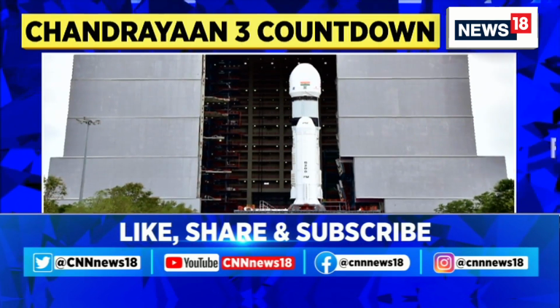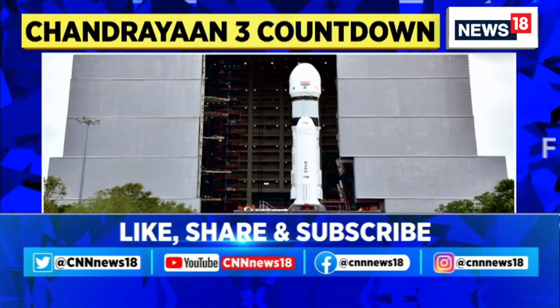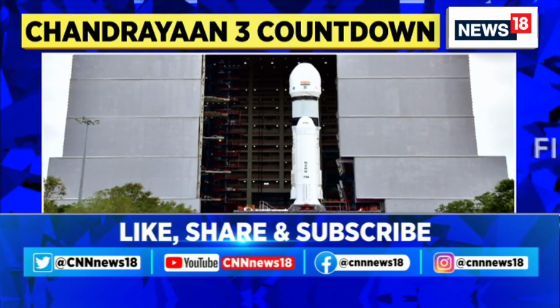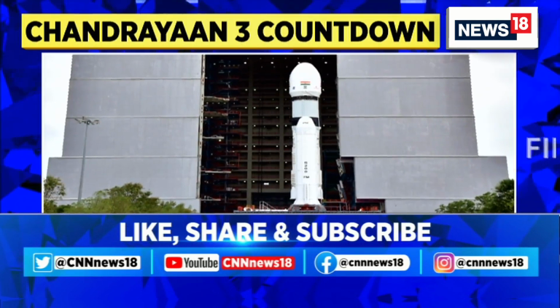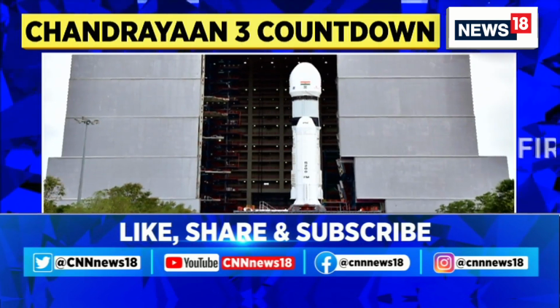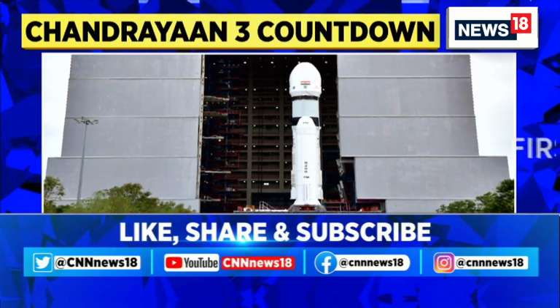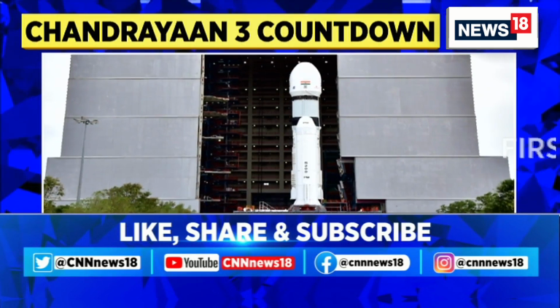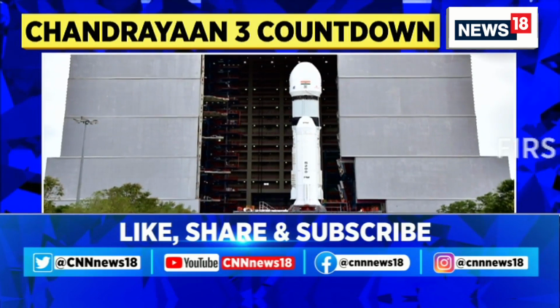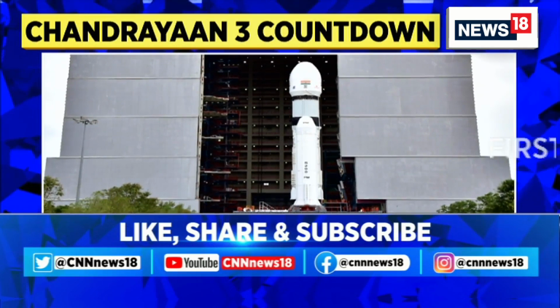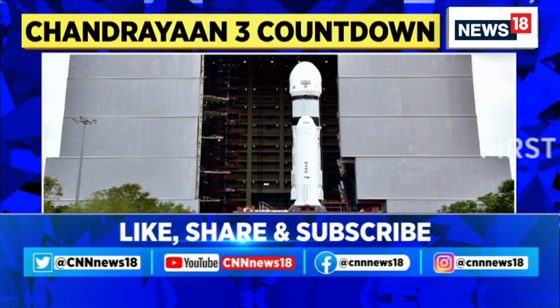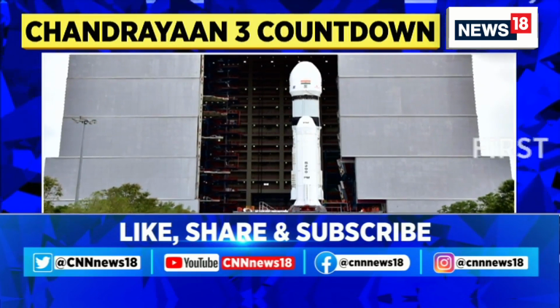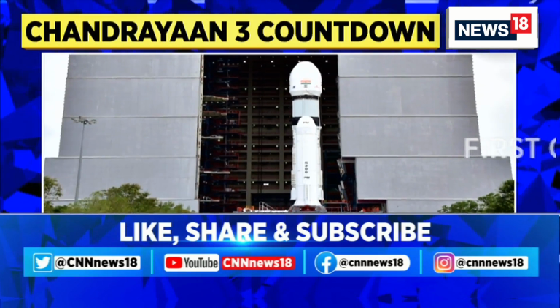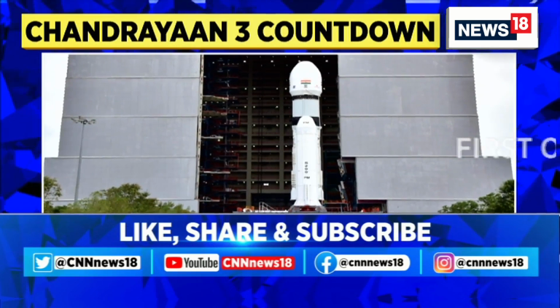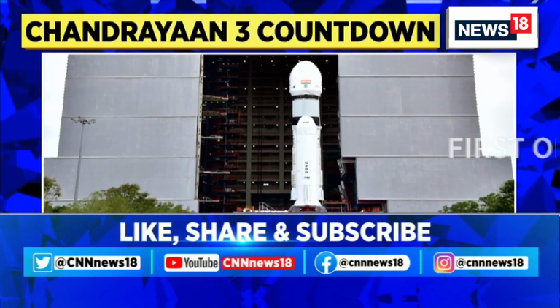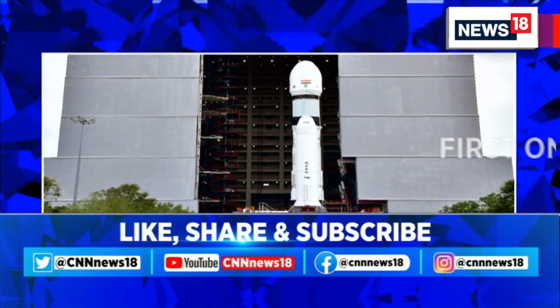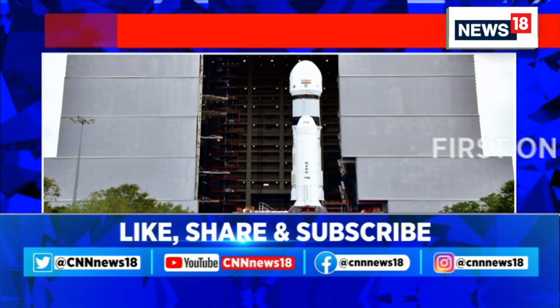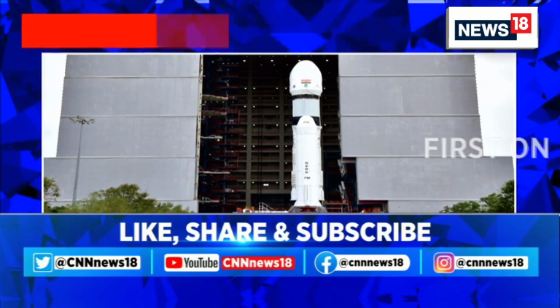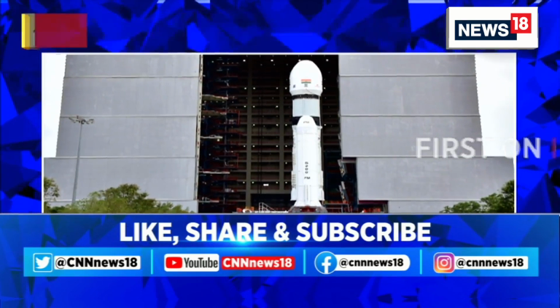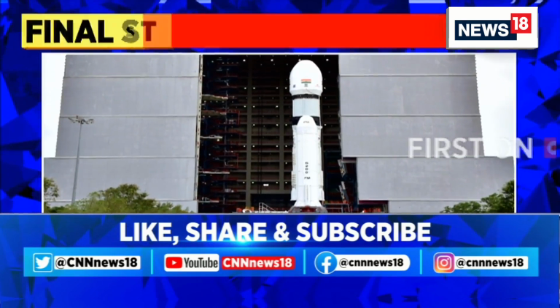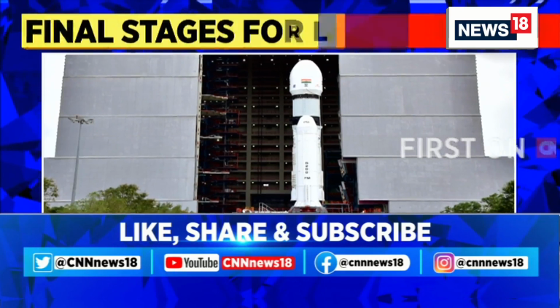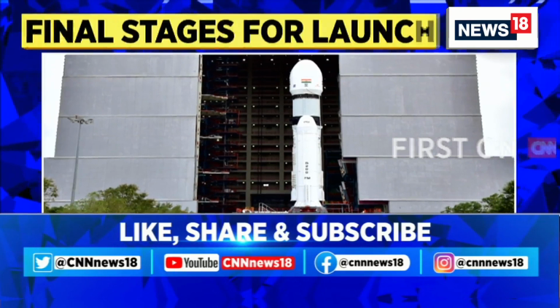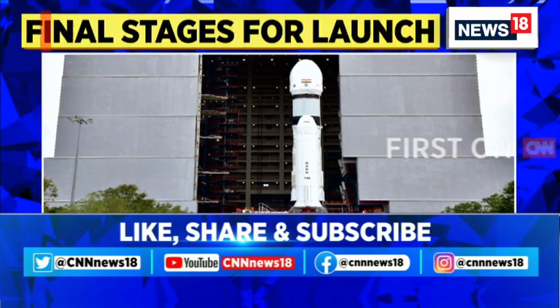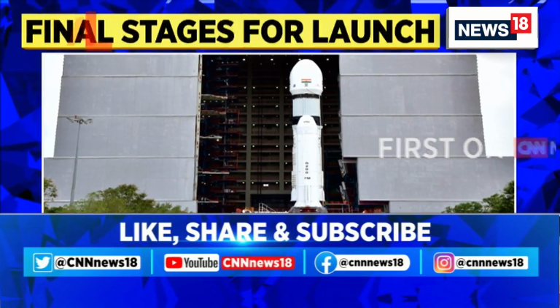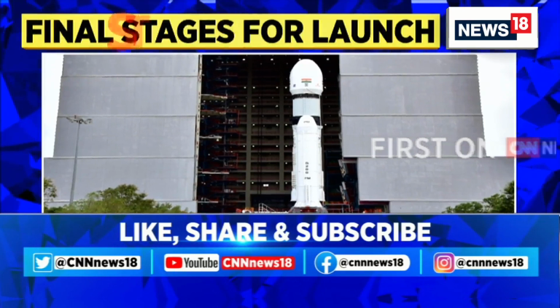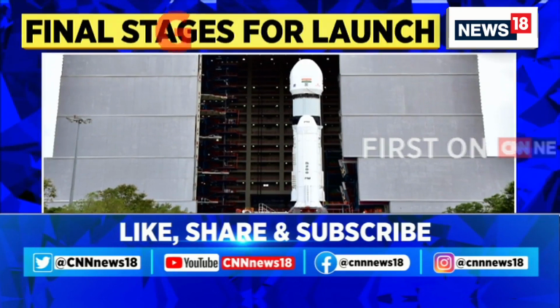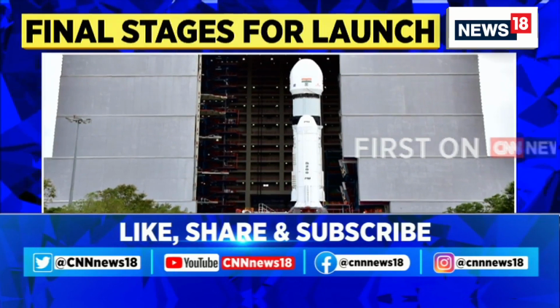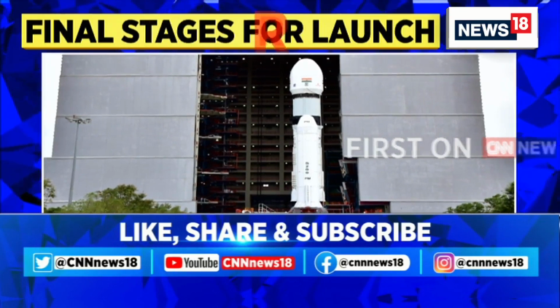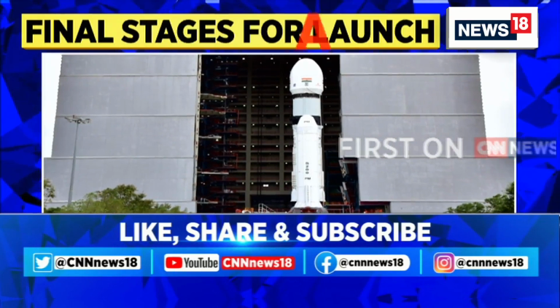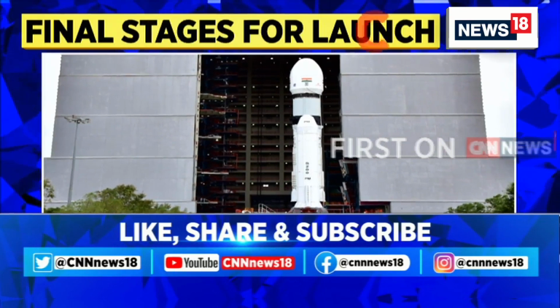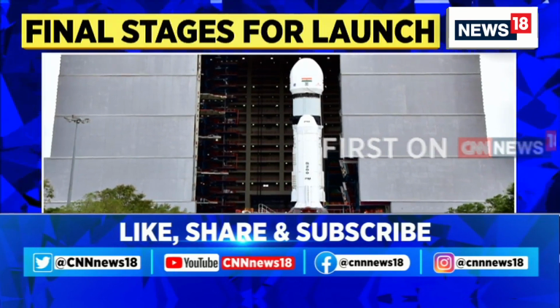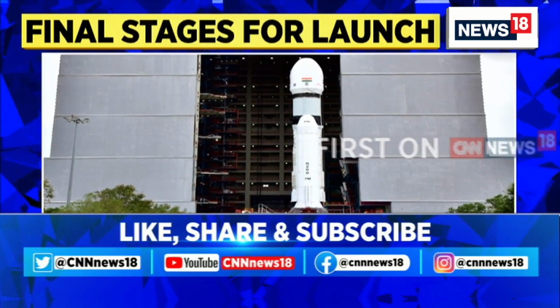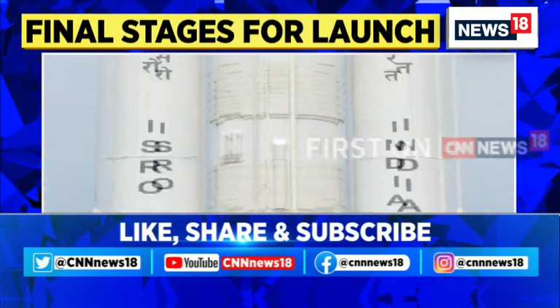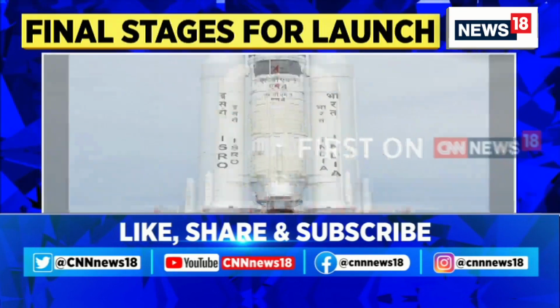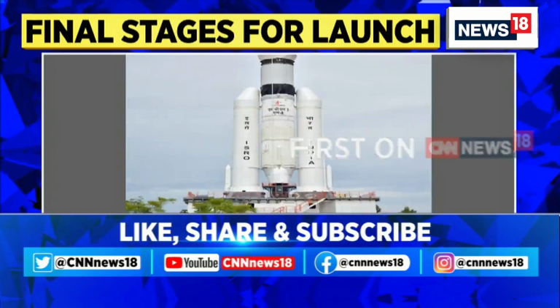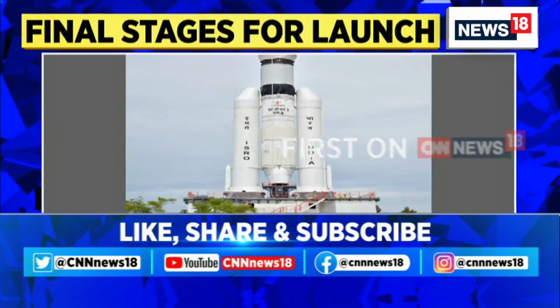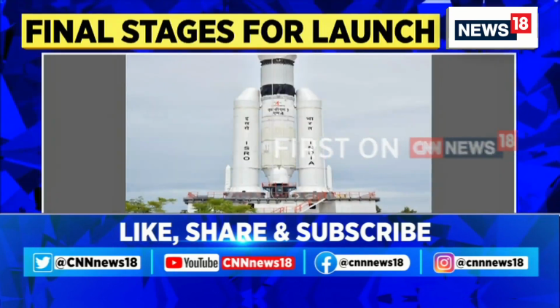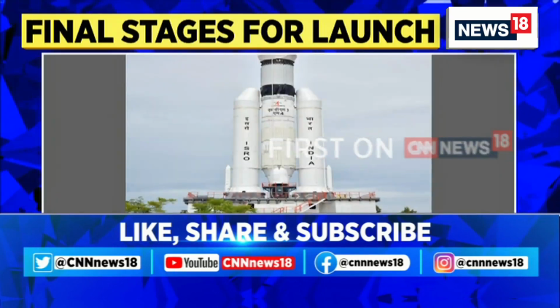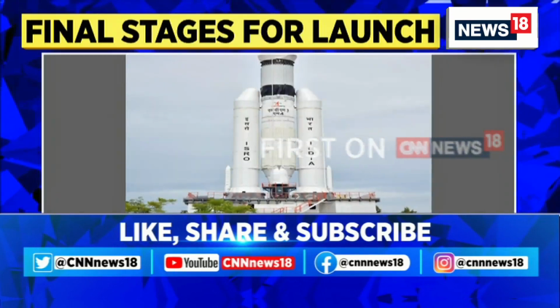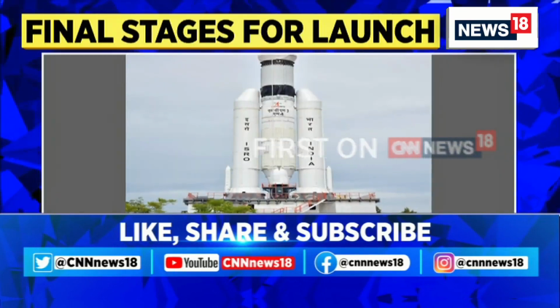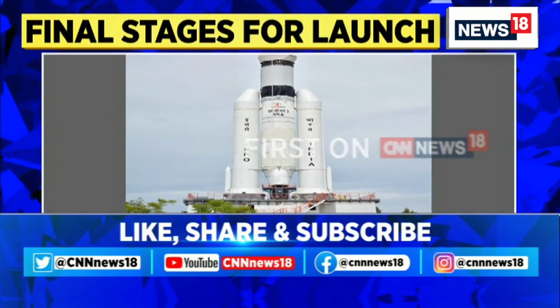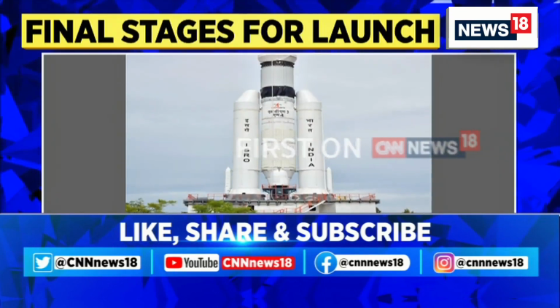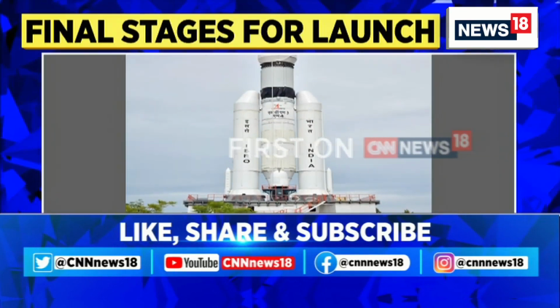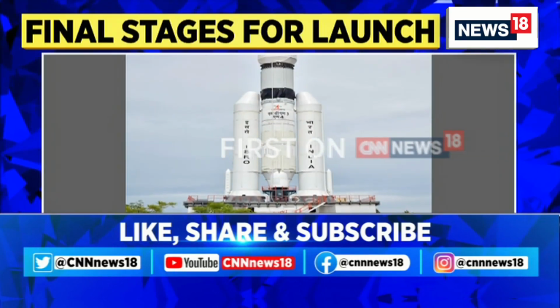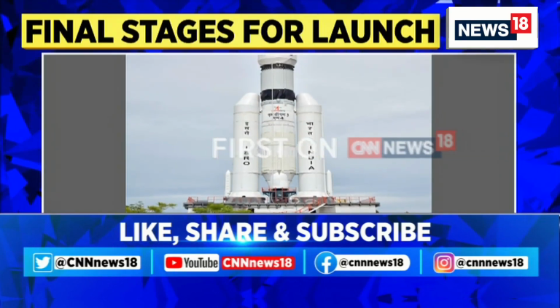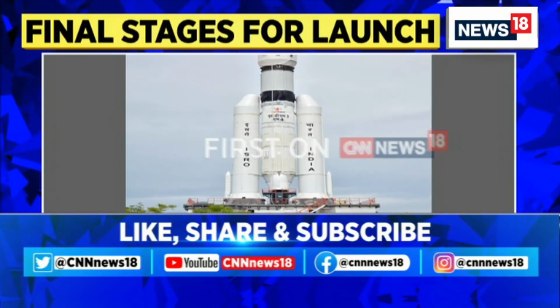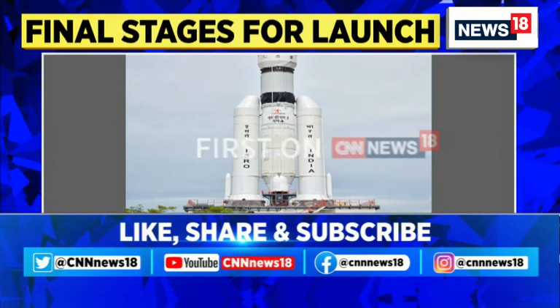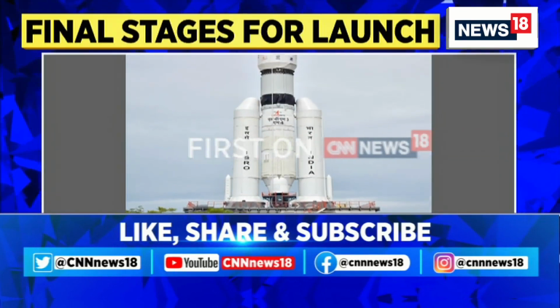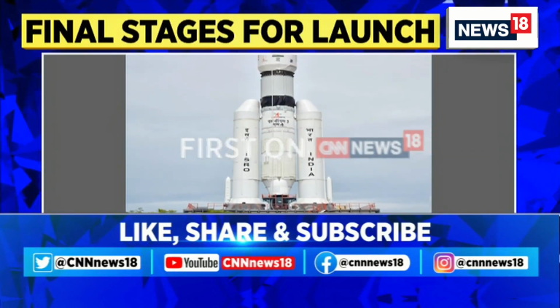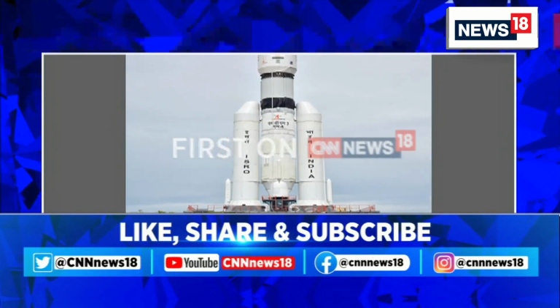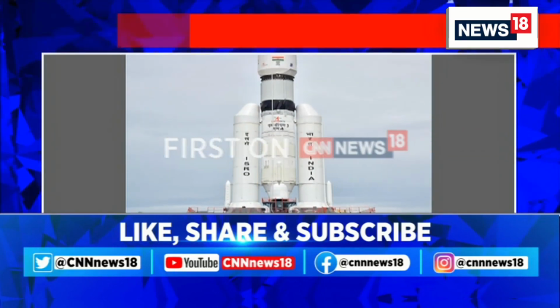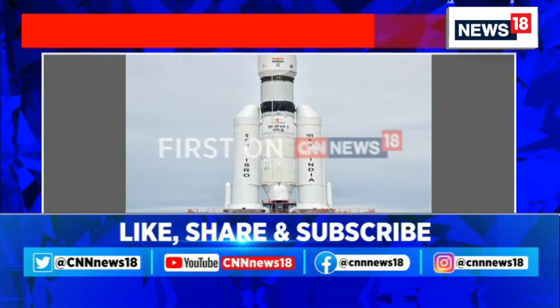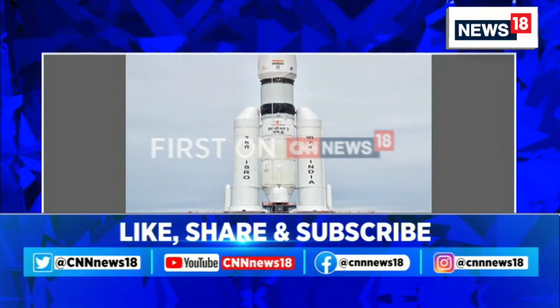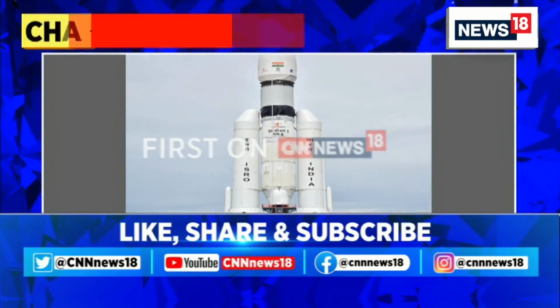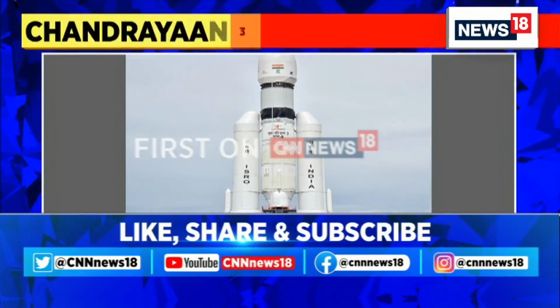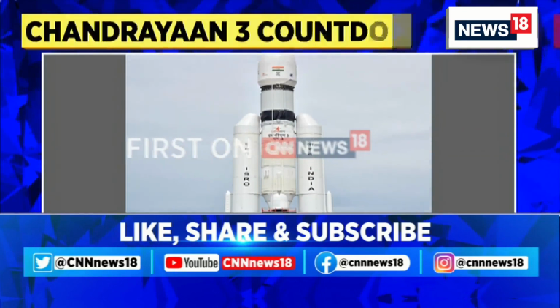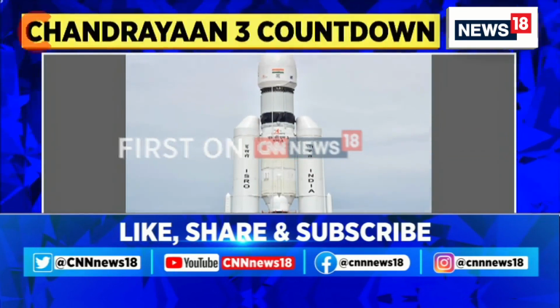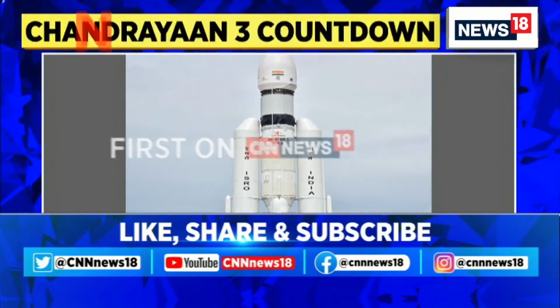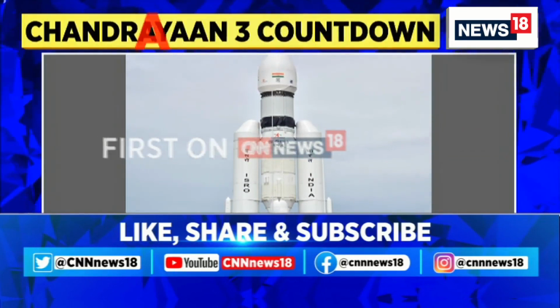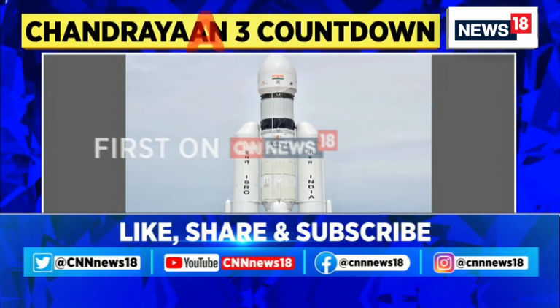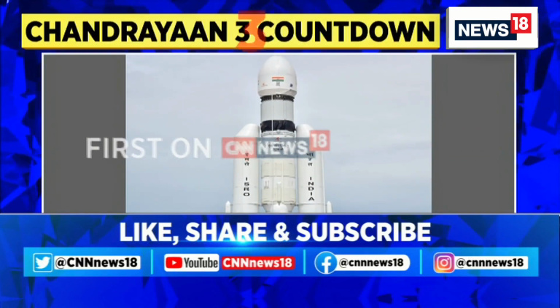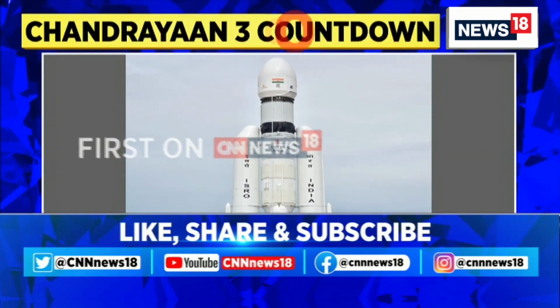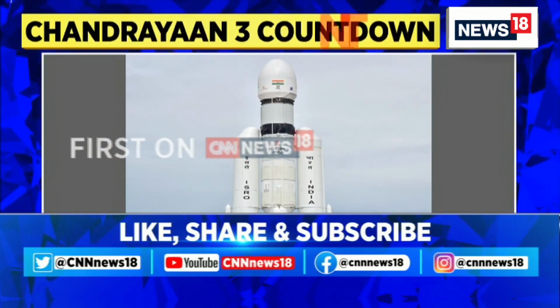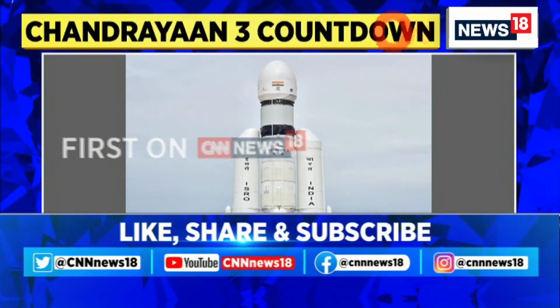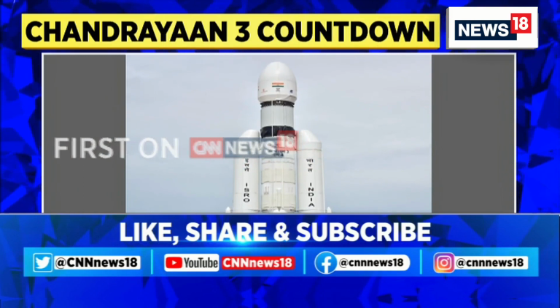Now remember, this mission will focus on carrying scientific instruments to the moon. We're crossing over to CNN News 18's Harish Upadhyay to get us more on this. Harish, over to you.